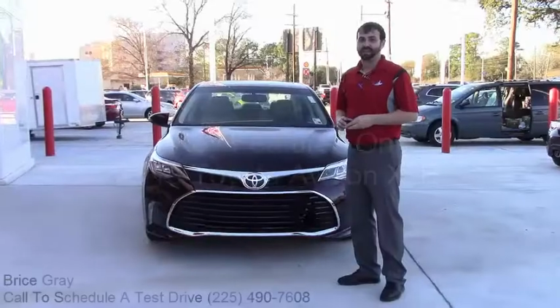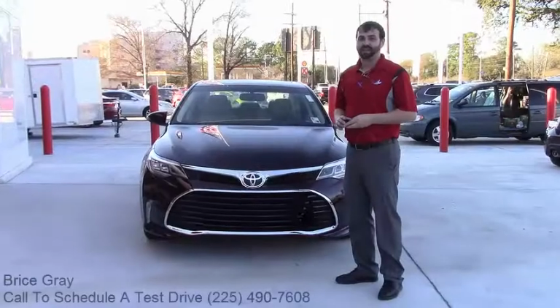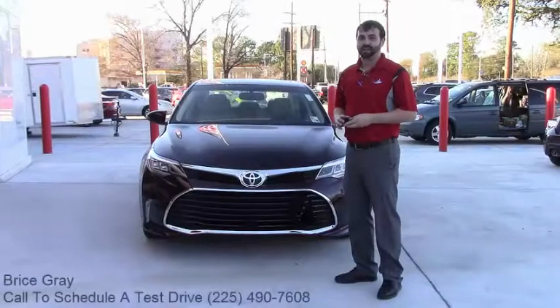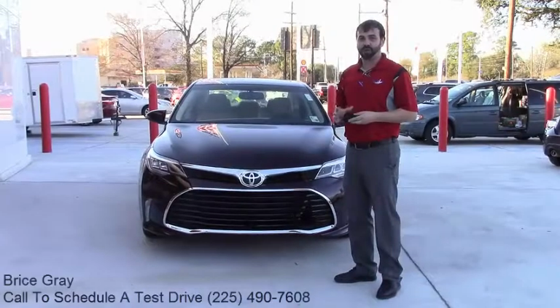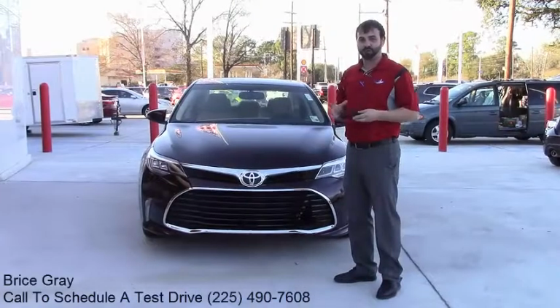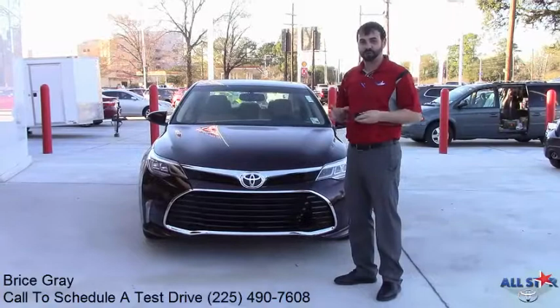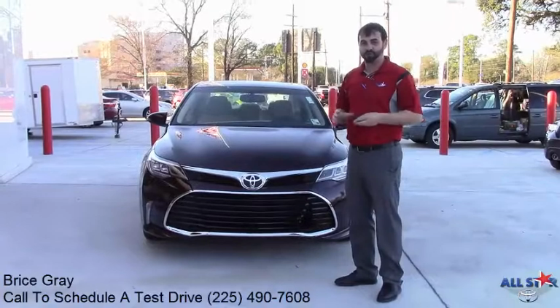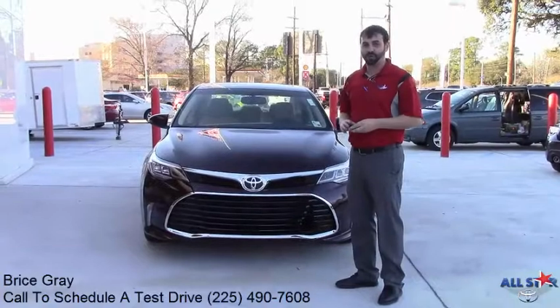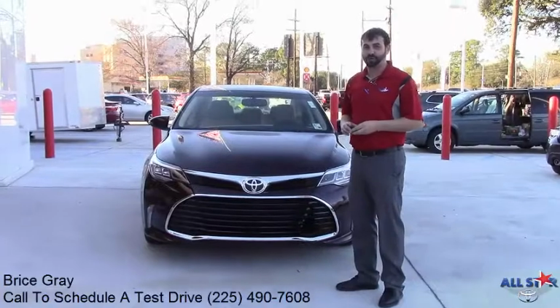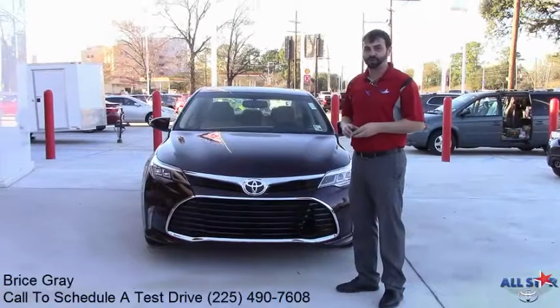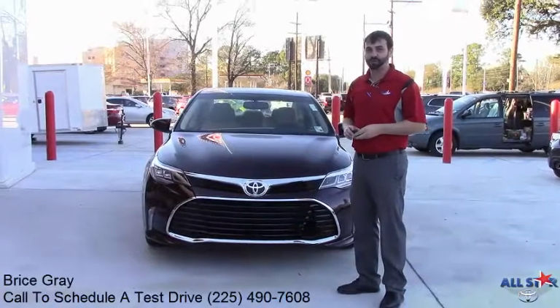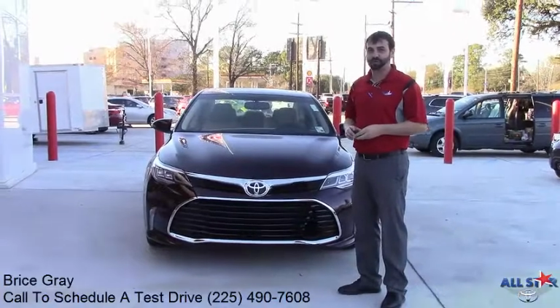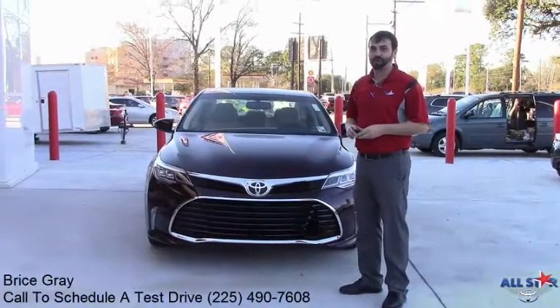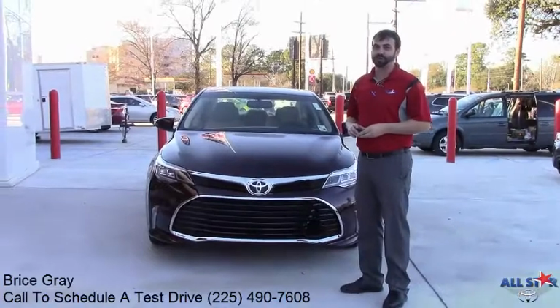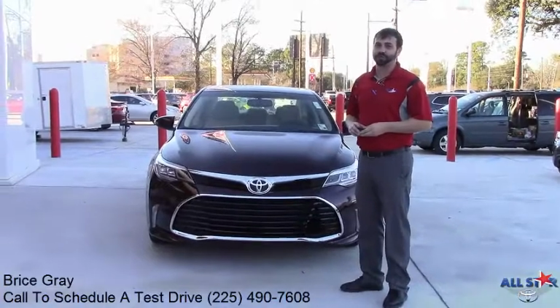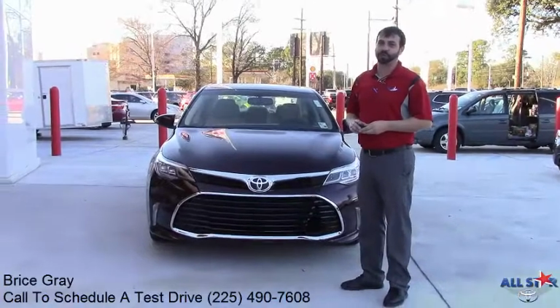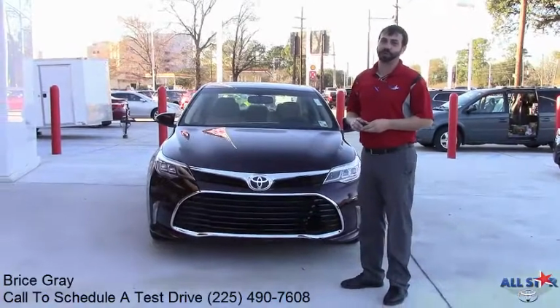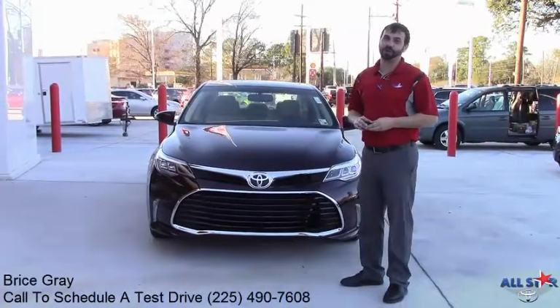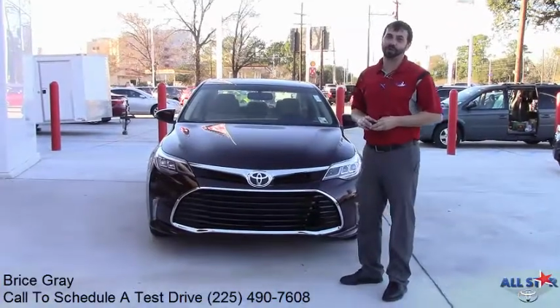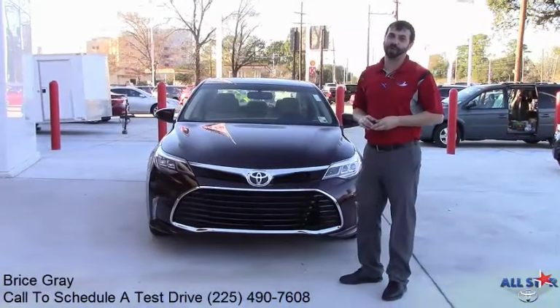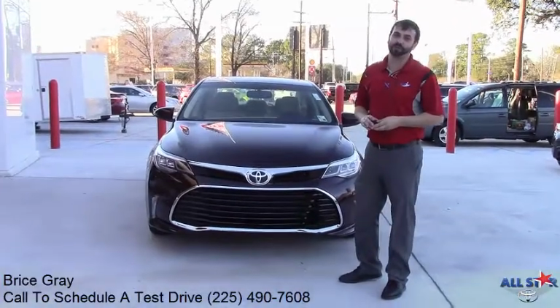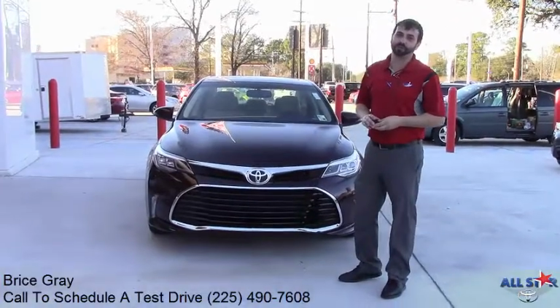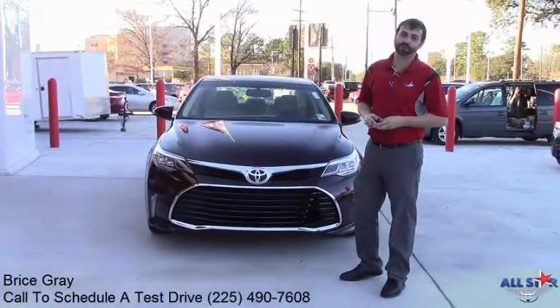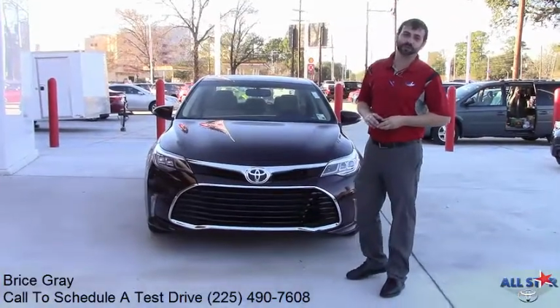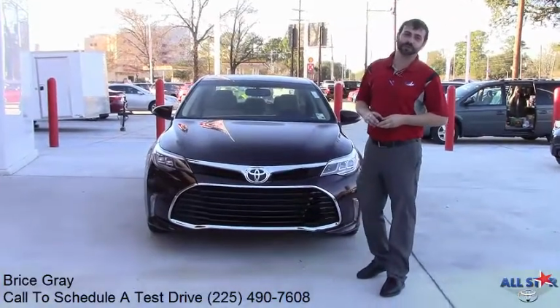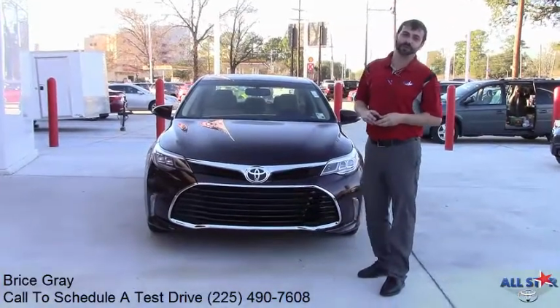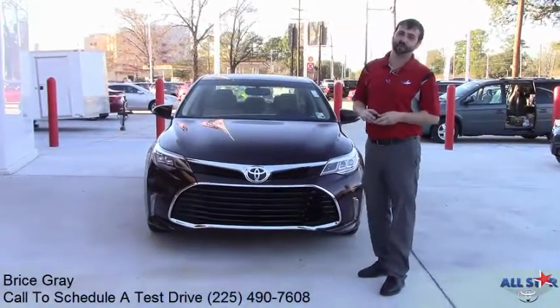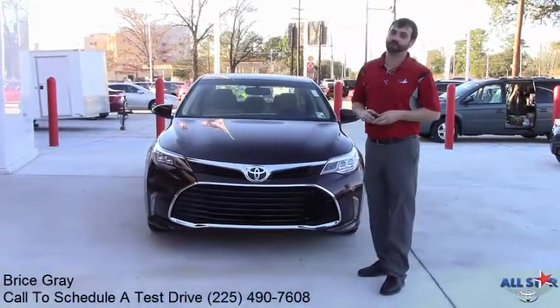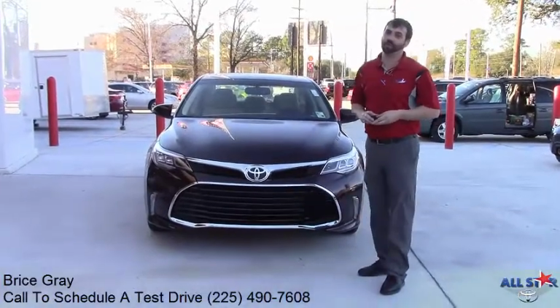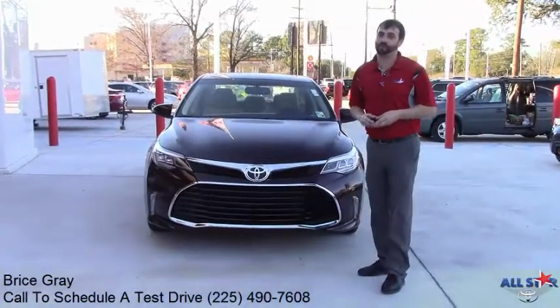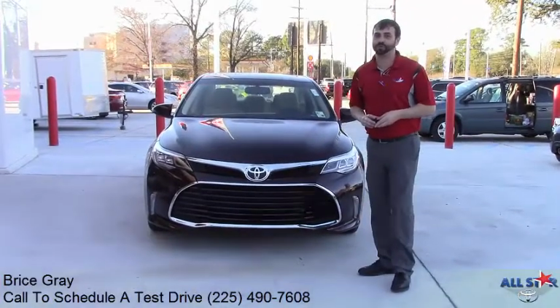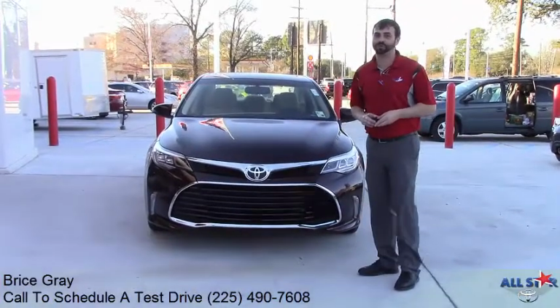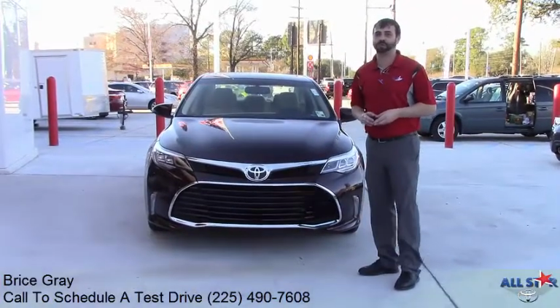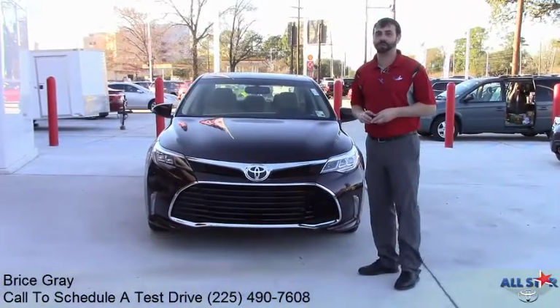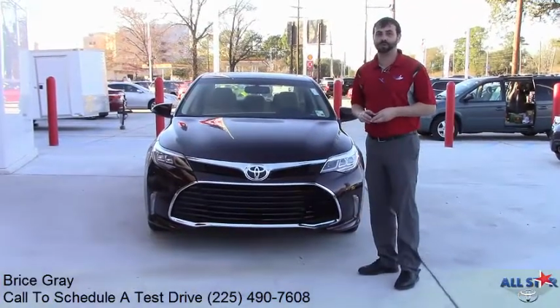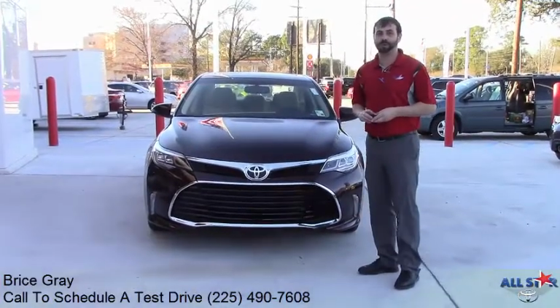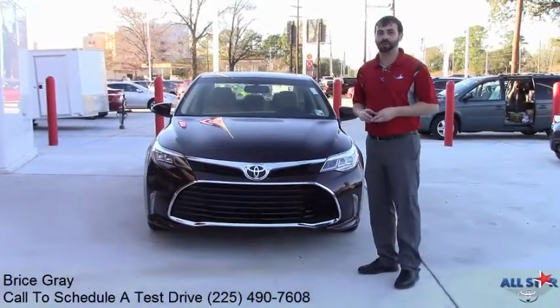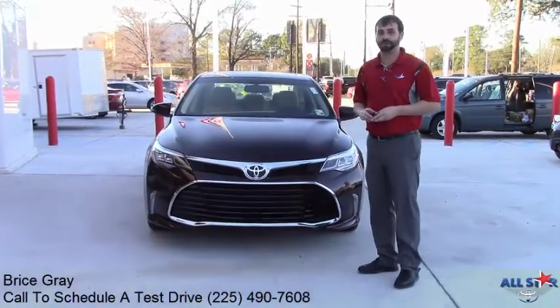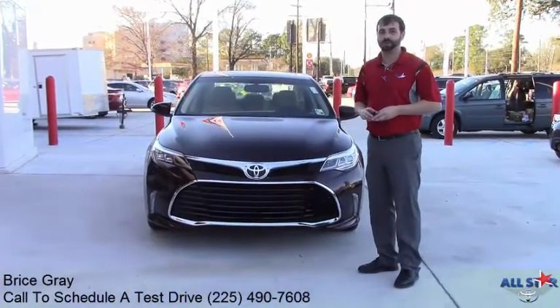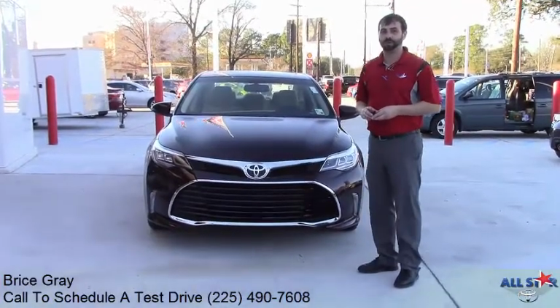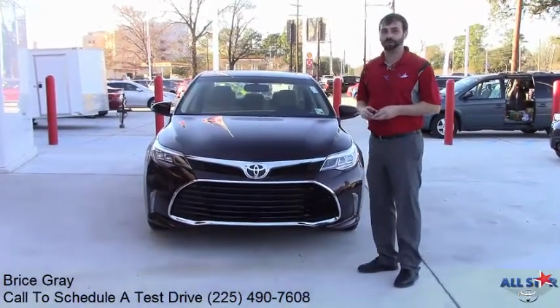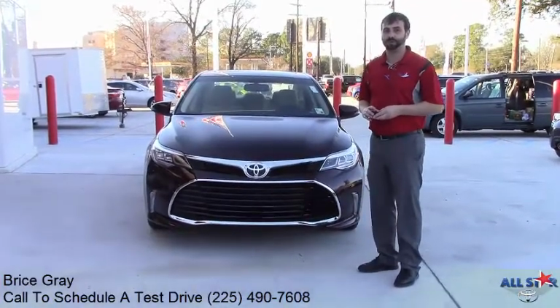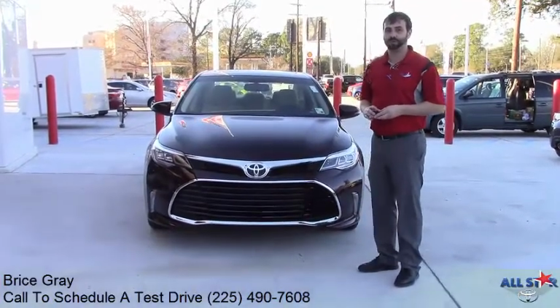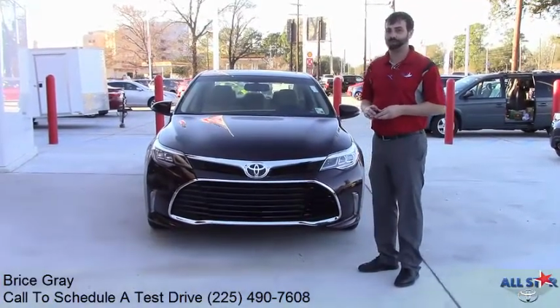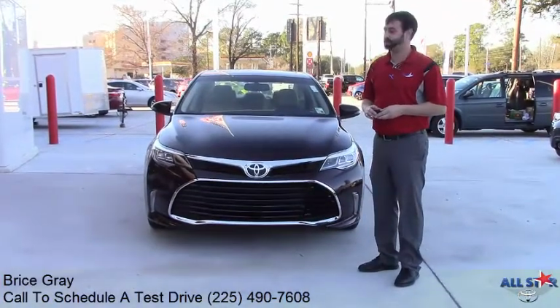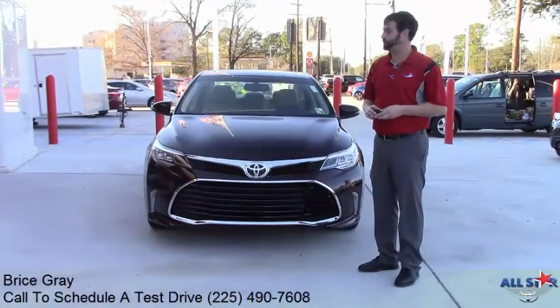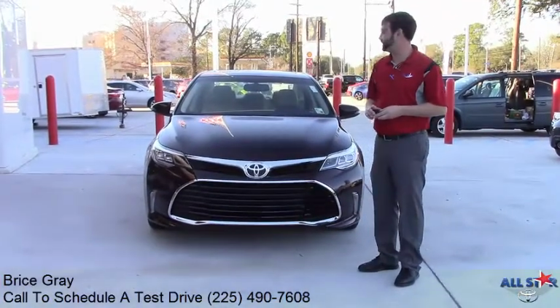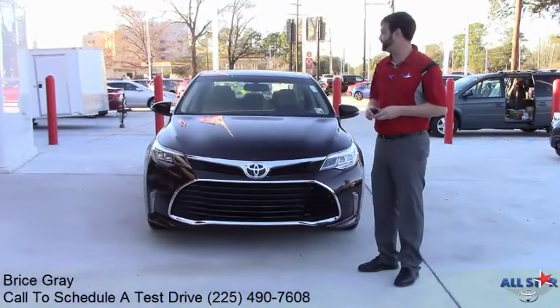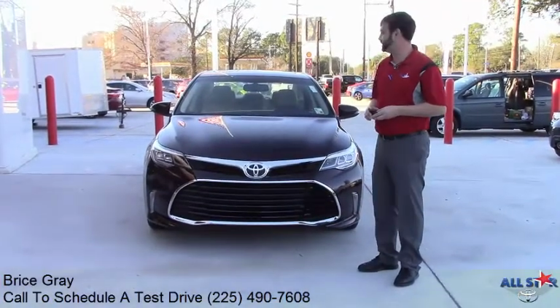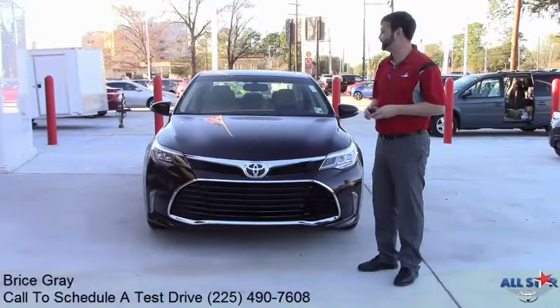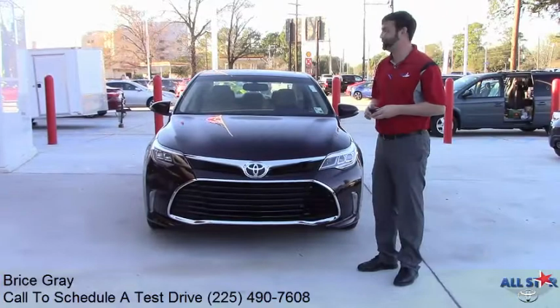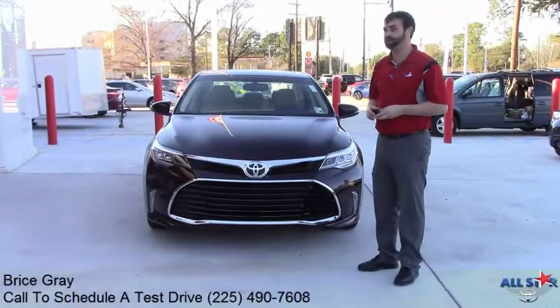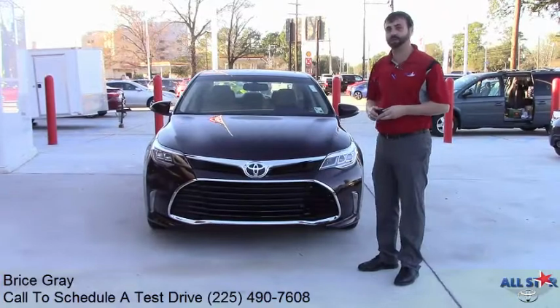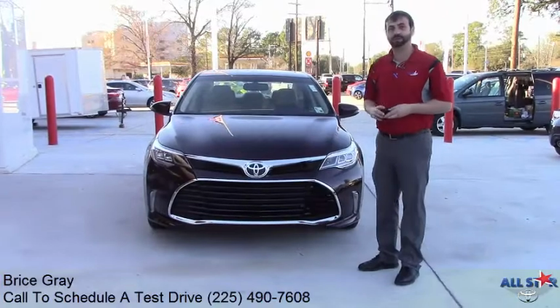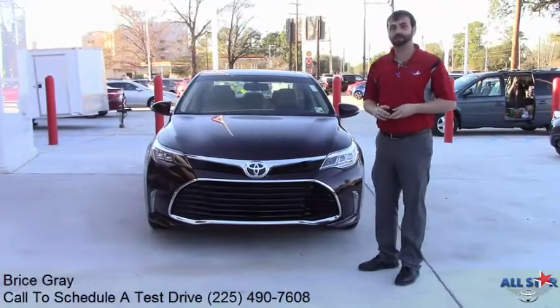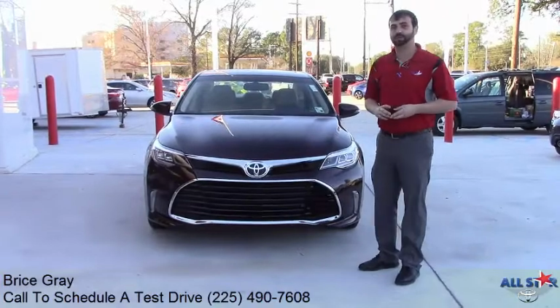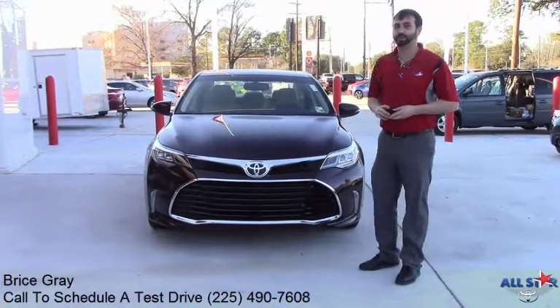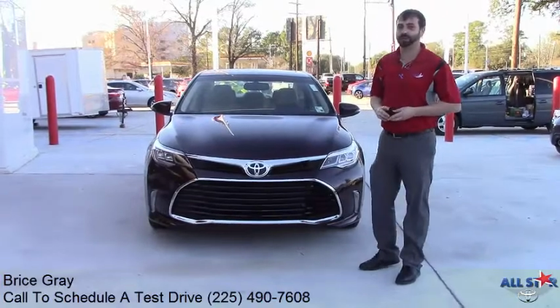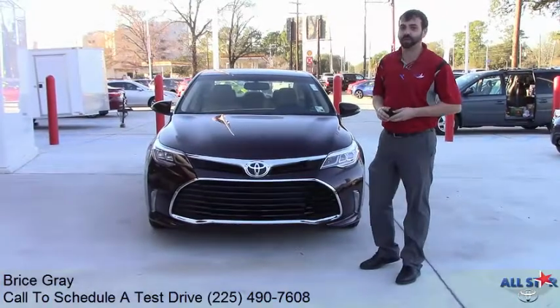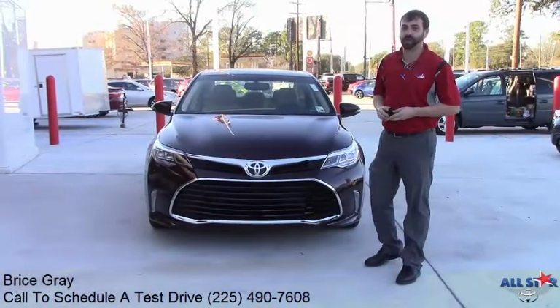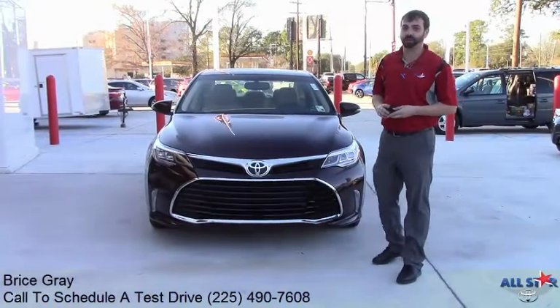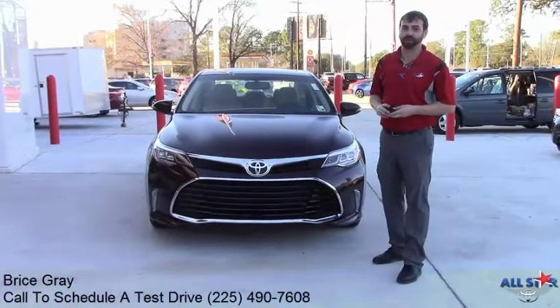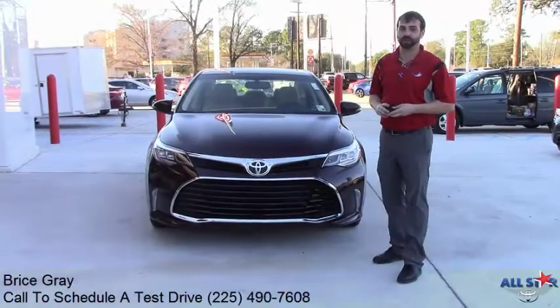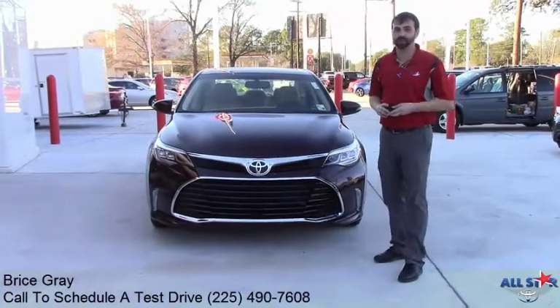Hello, this is Bryce with All-Star Toyota Baton Rouge and I'm going to go over some new key features on the 2016 Touring Avalon.